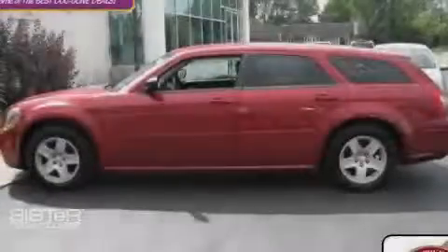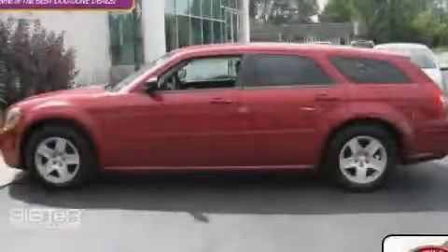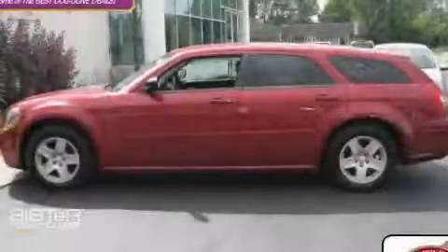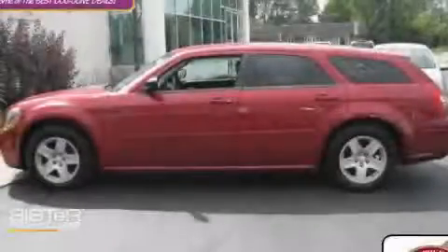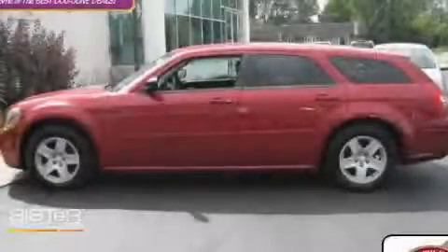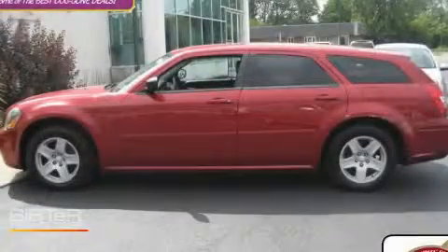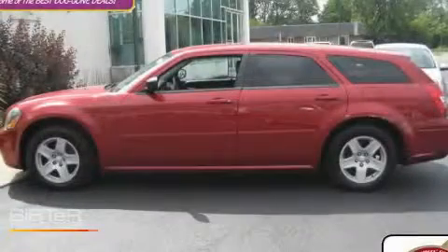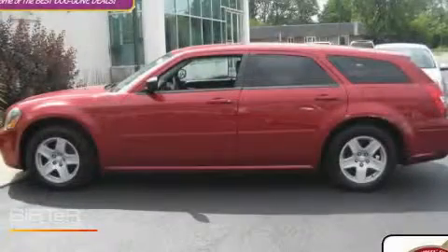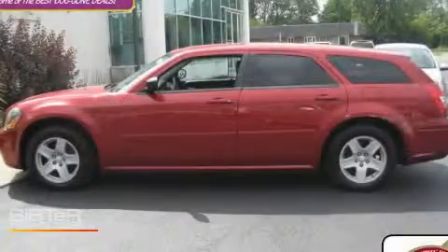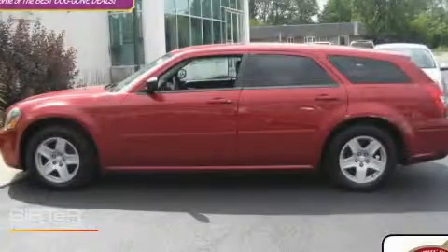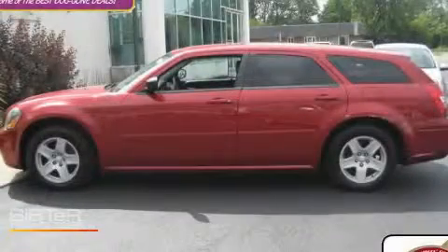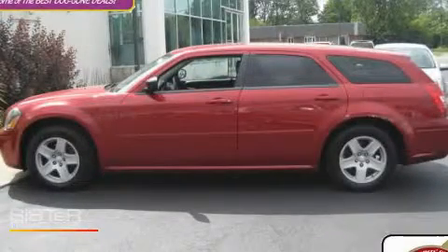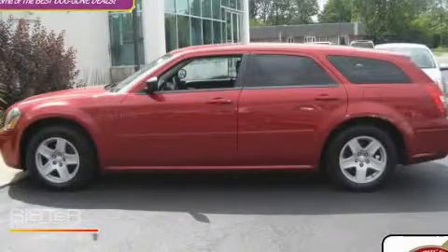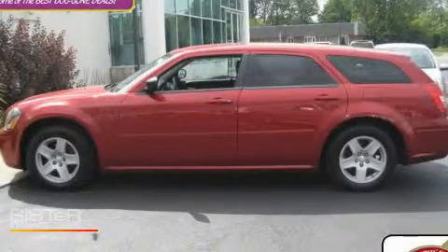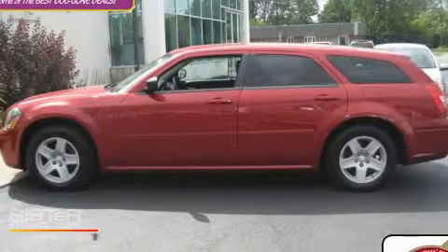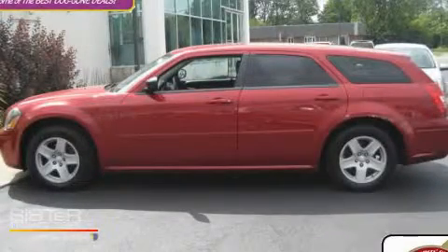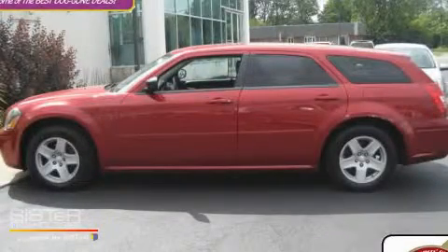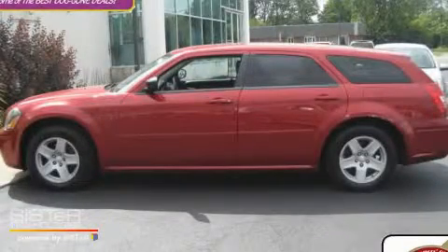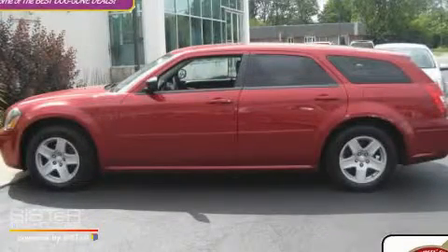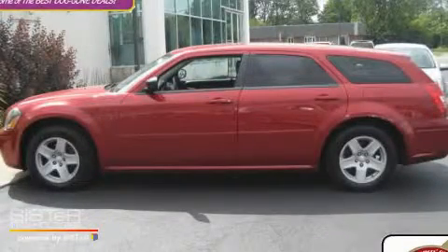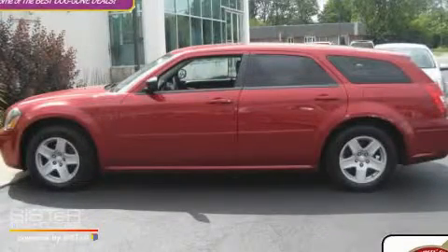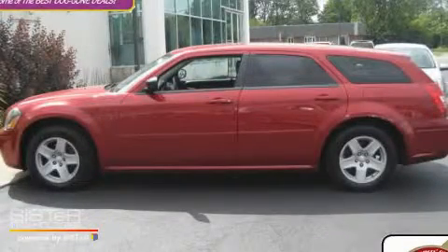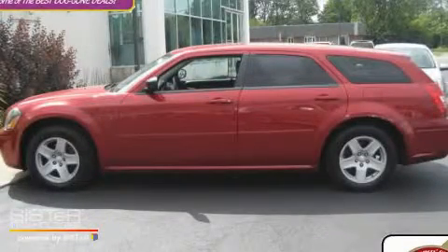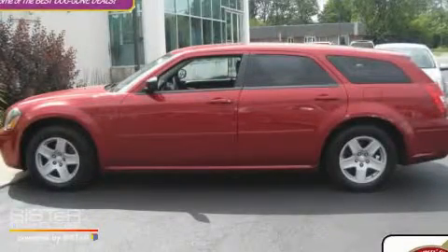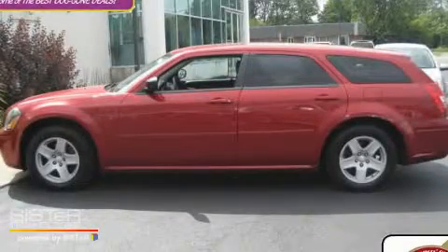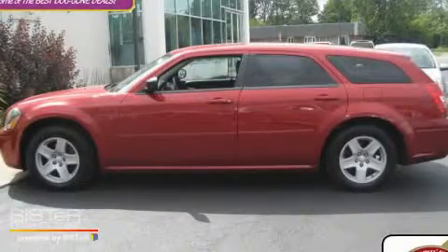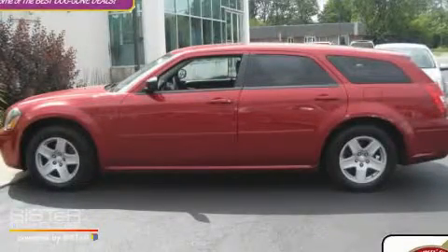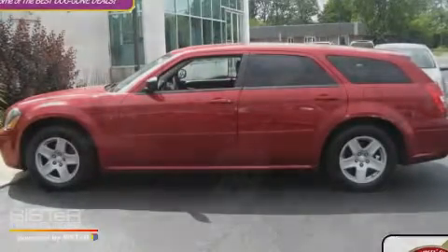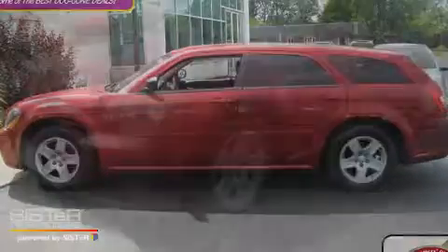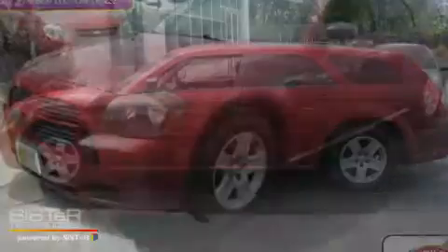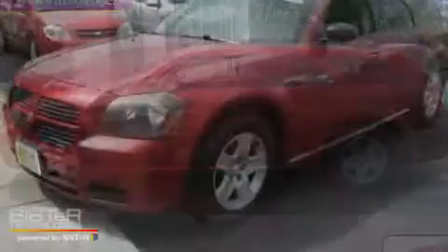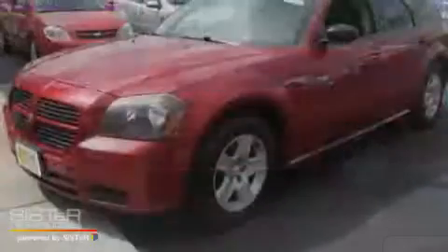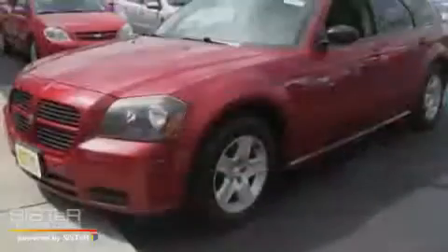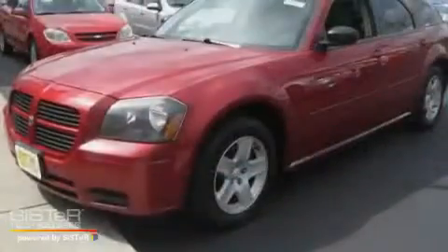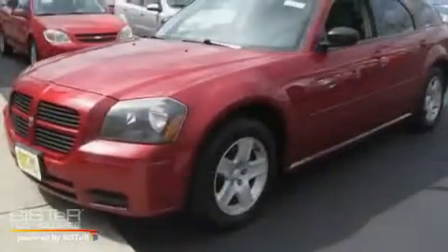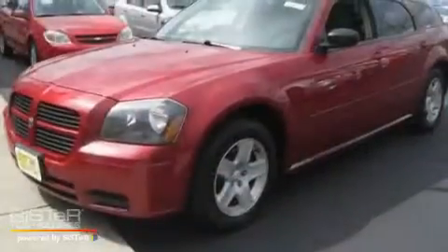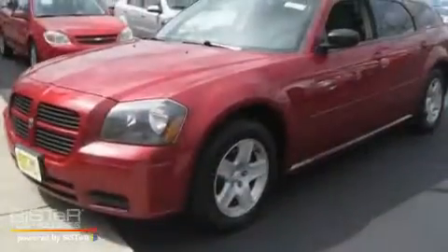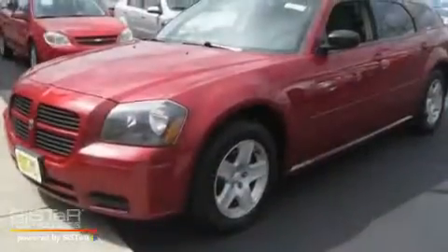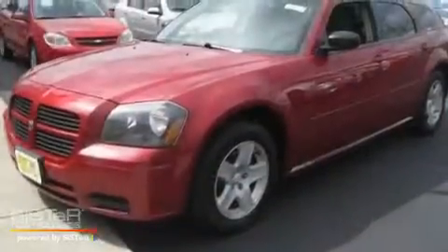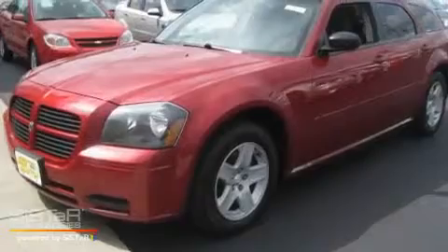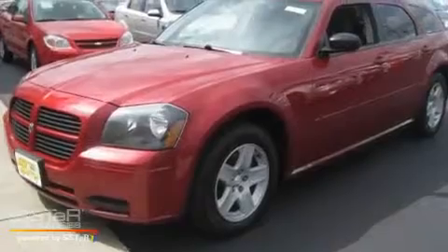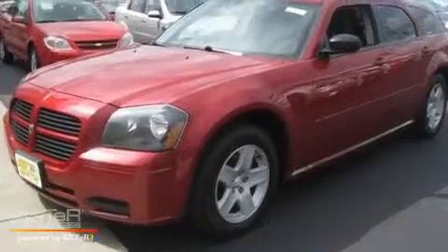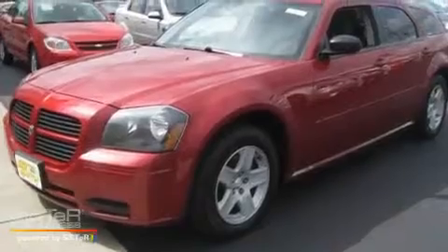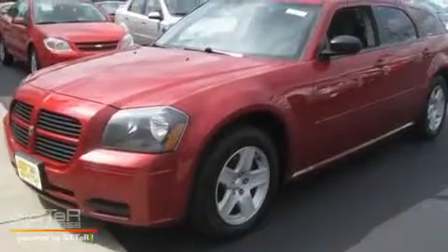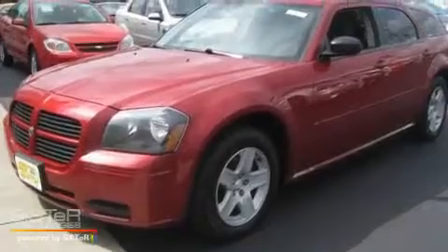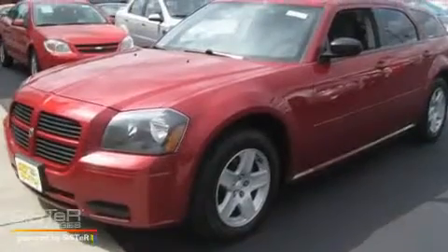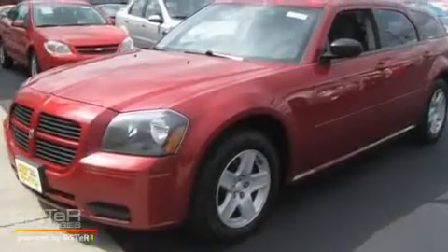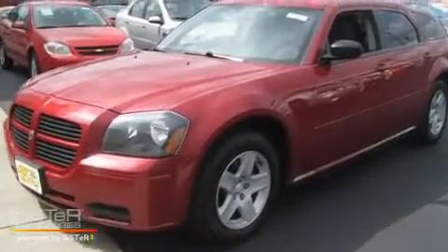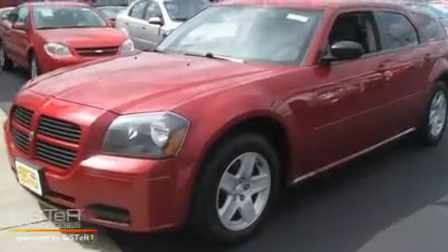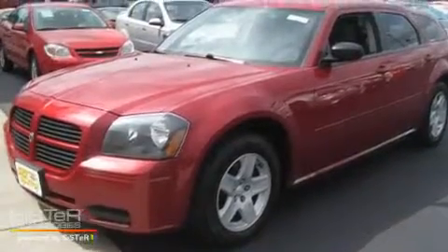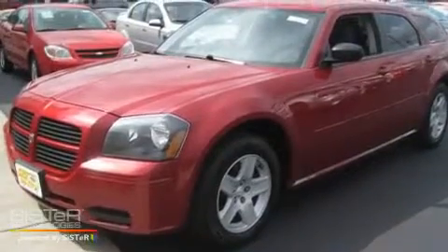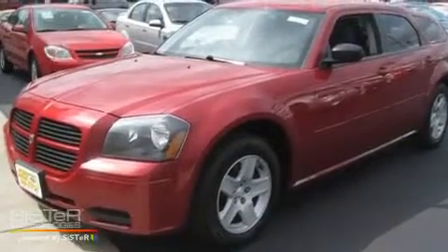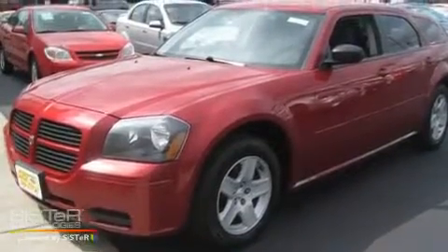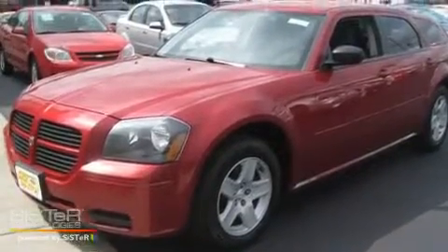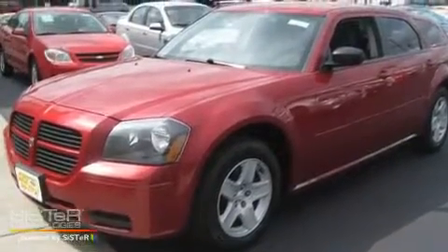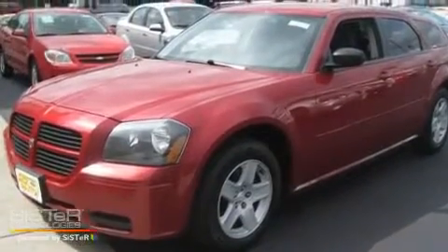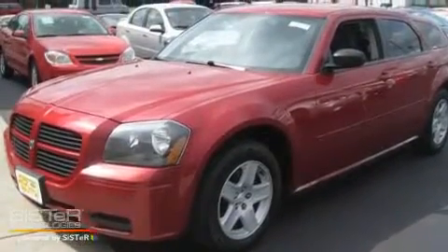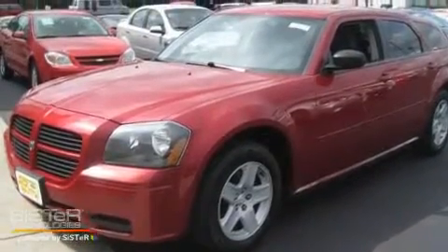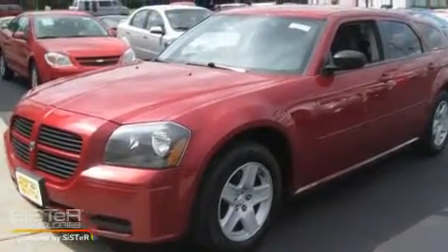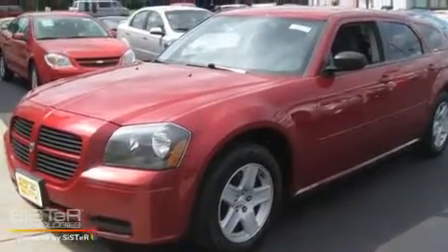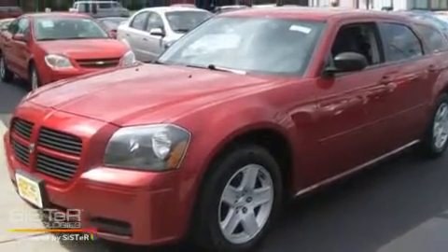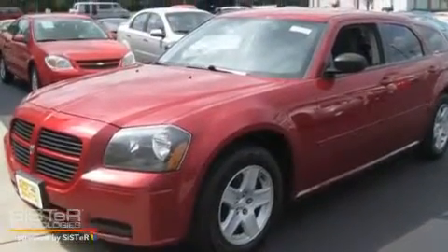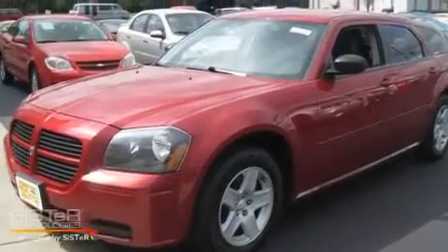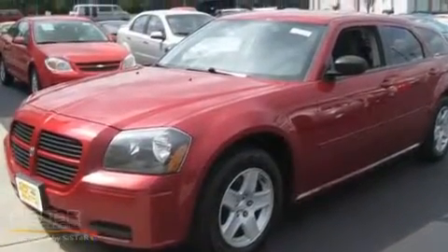This is a 2005 Dodge Magnum. It has a 3.5-liter six-cylinder engine and an automatic transmission.